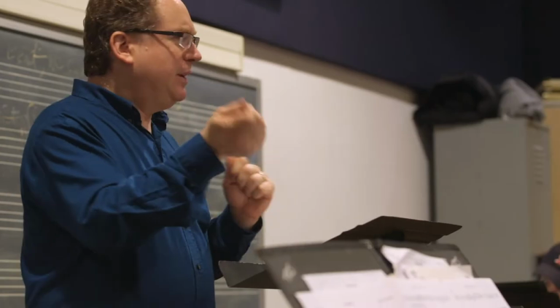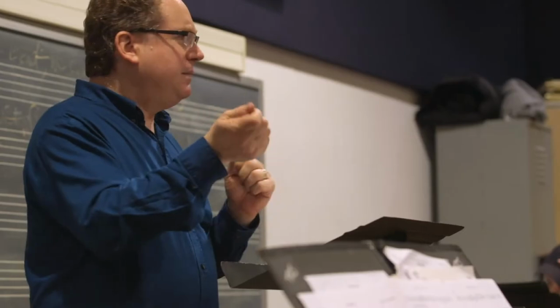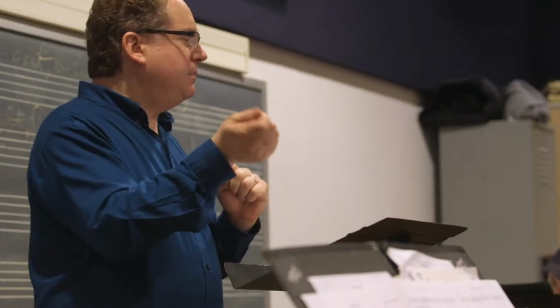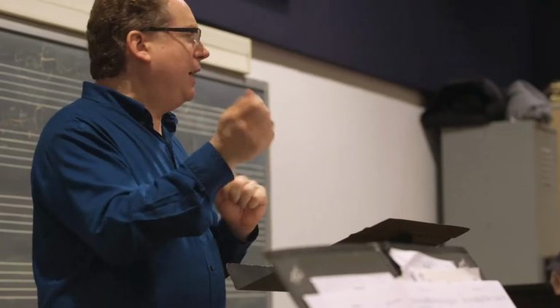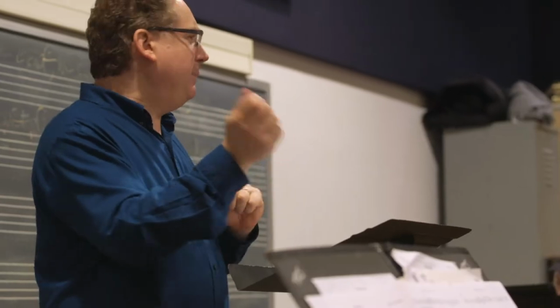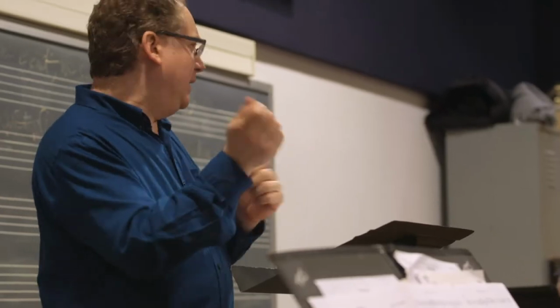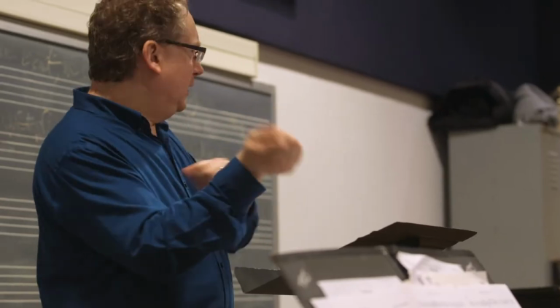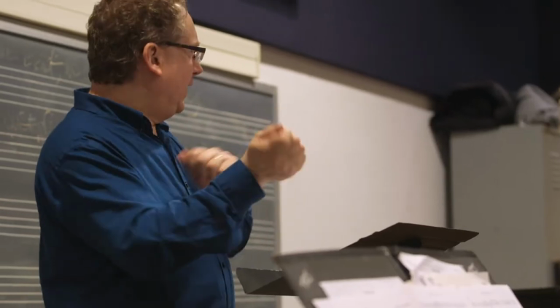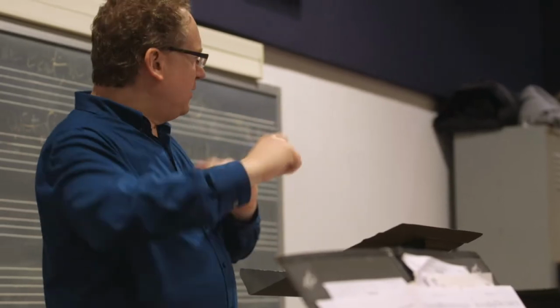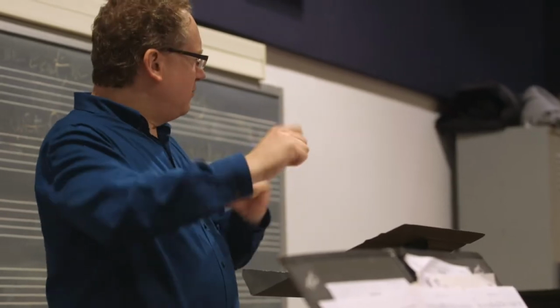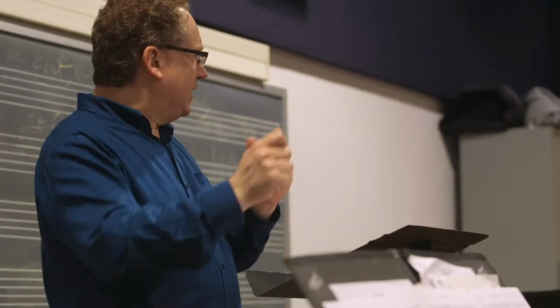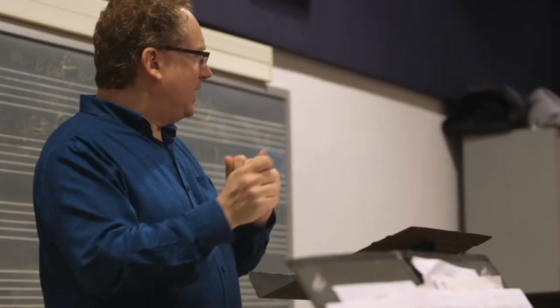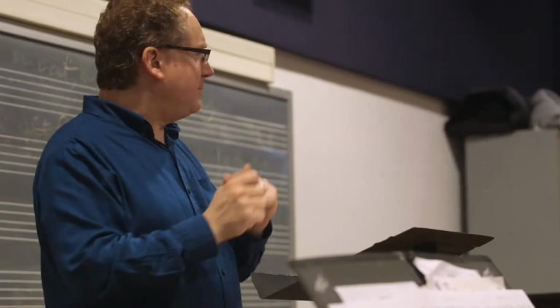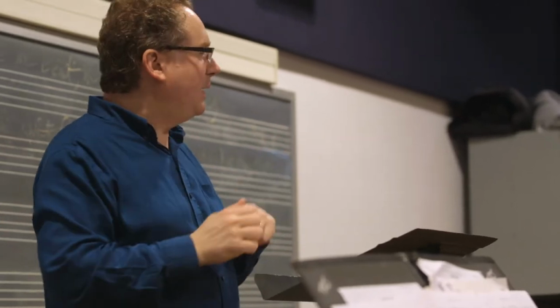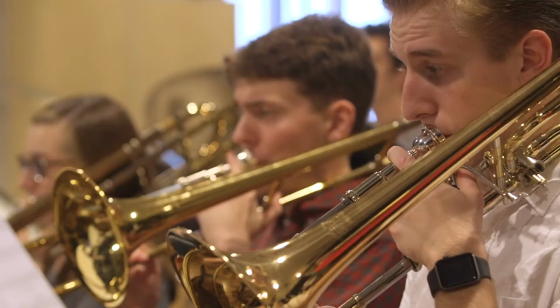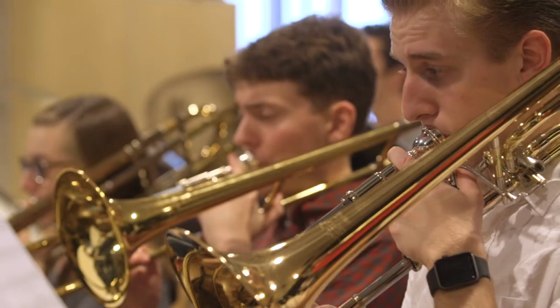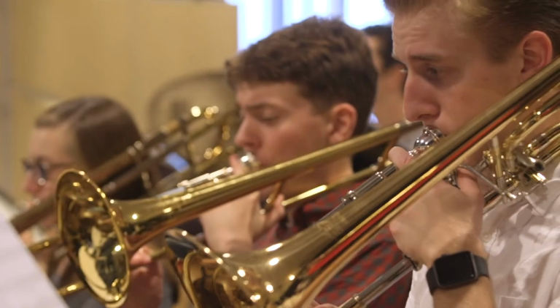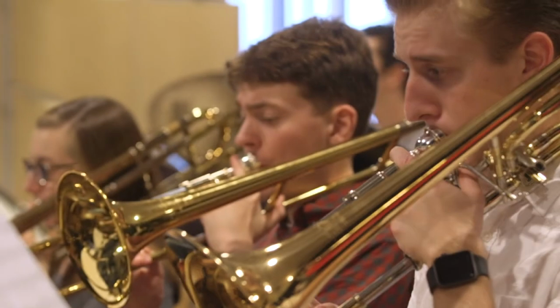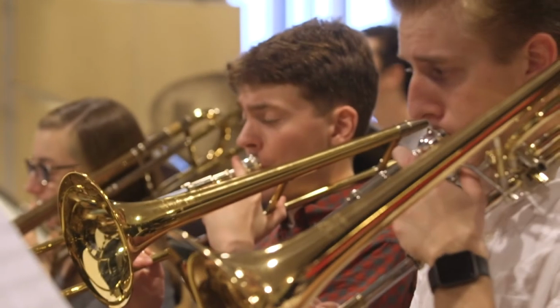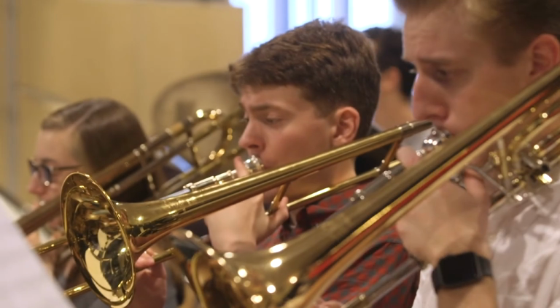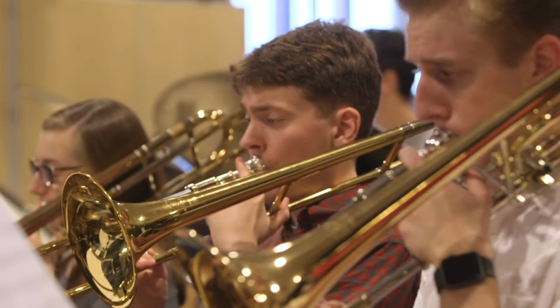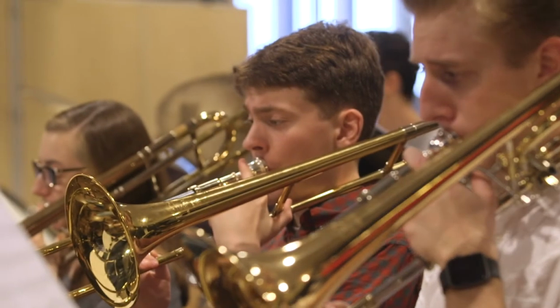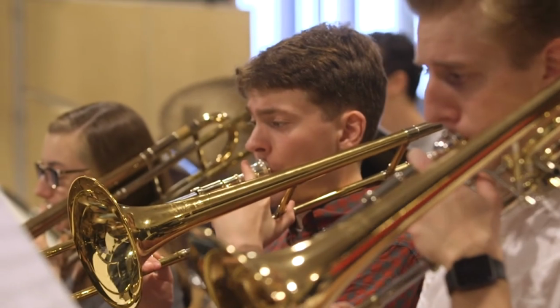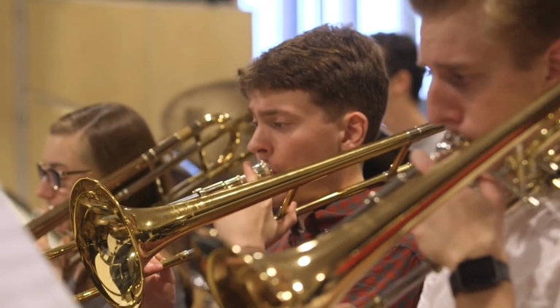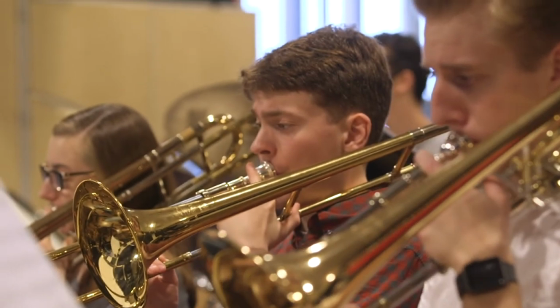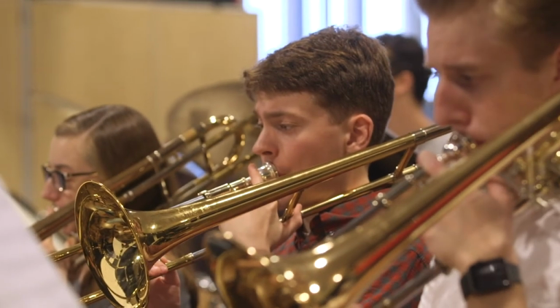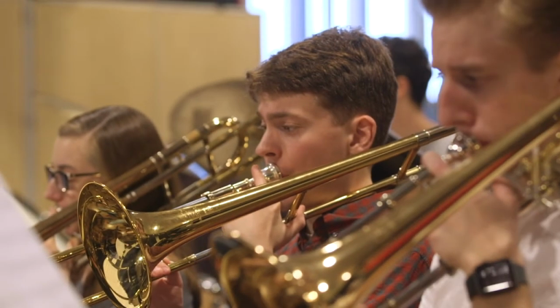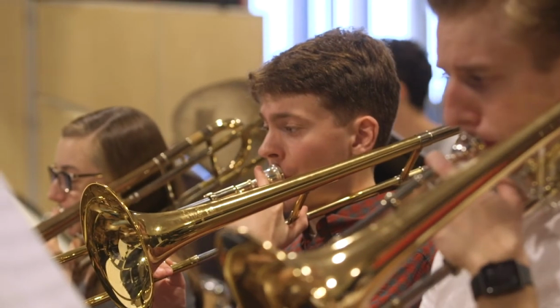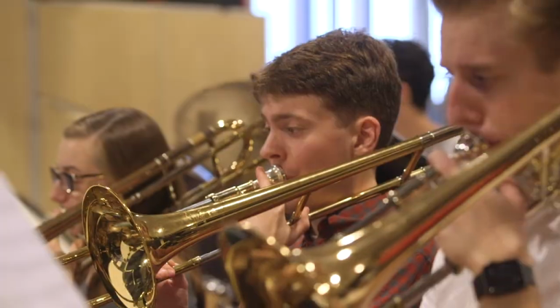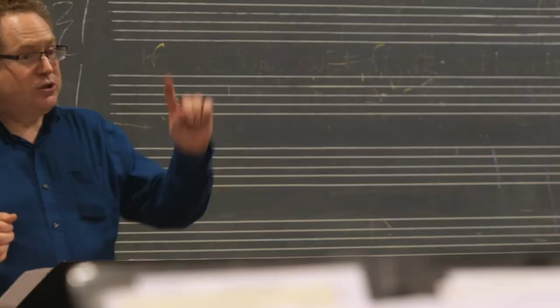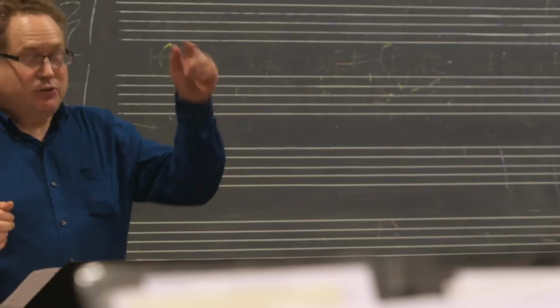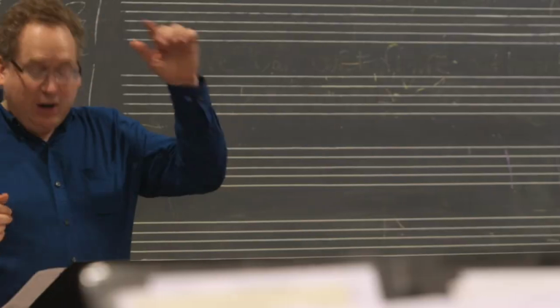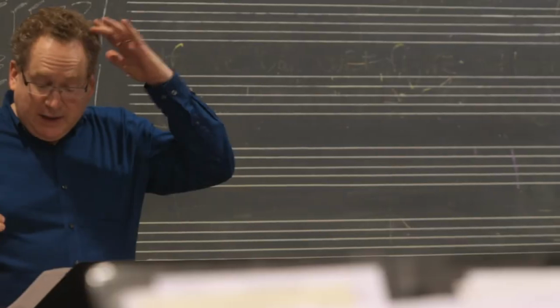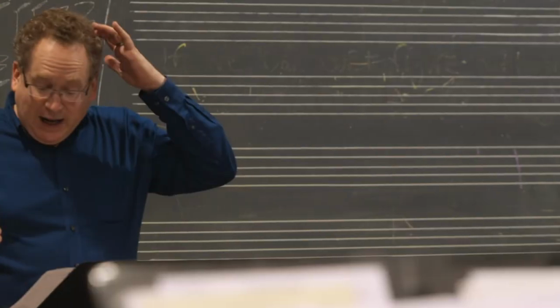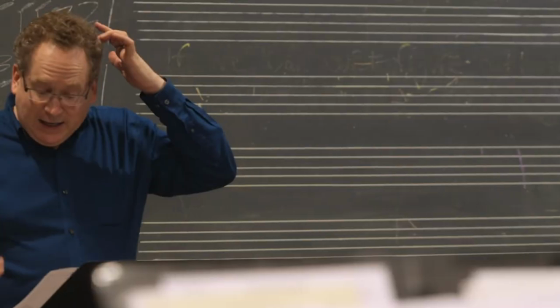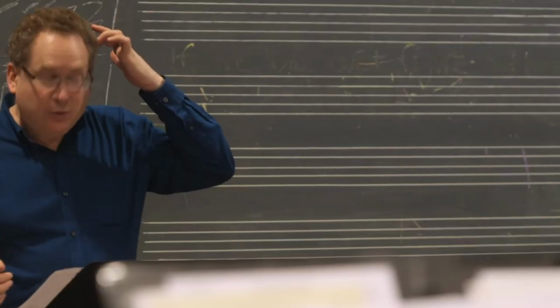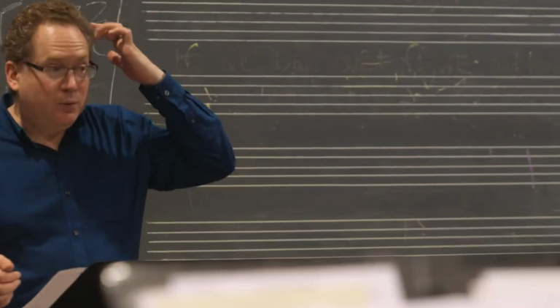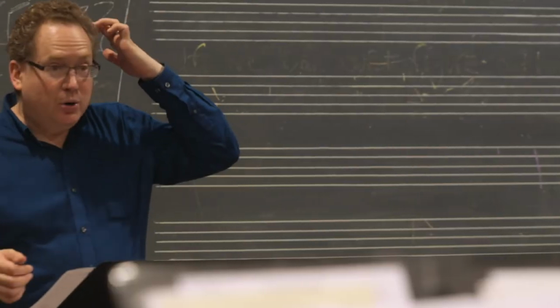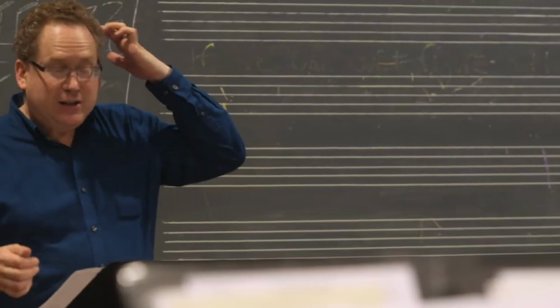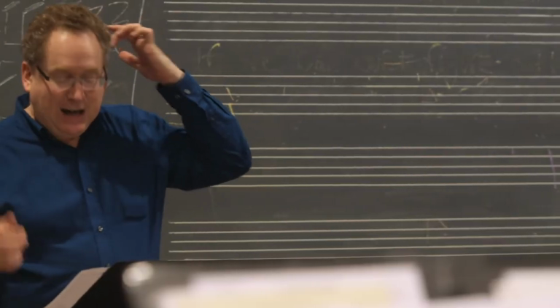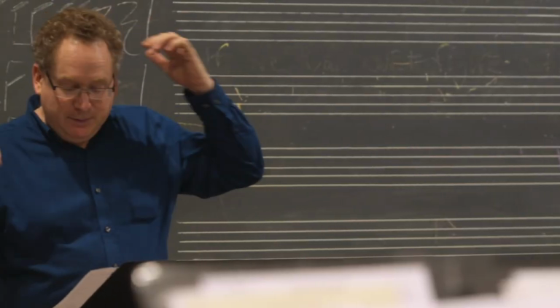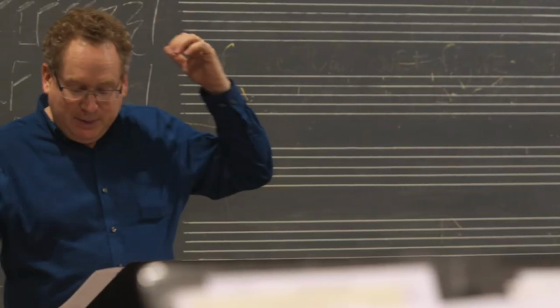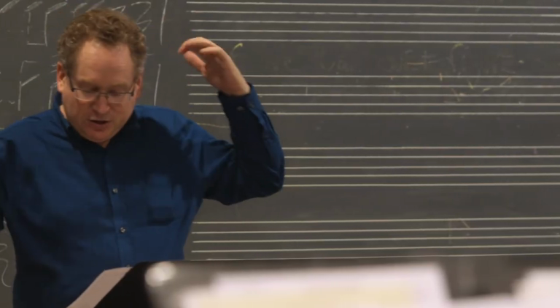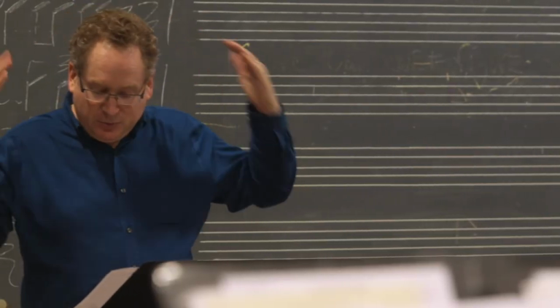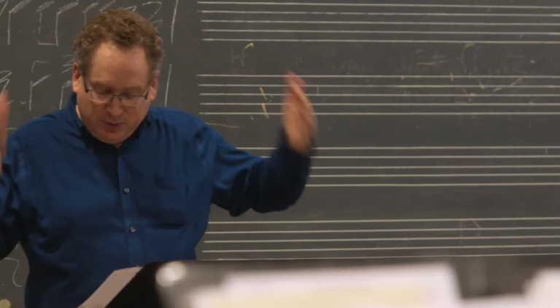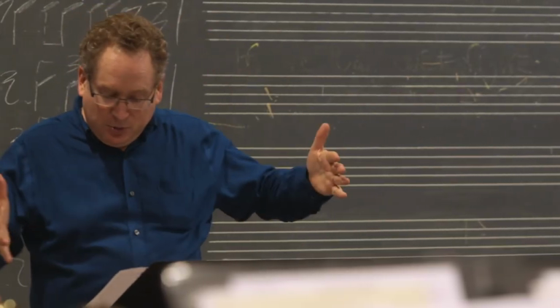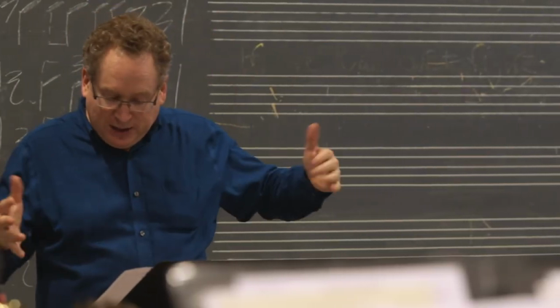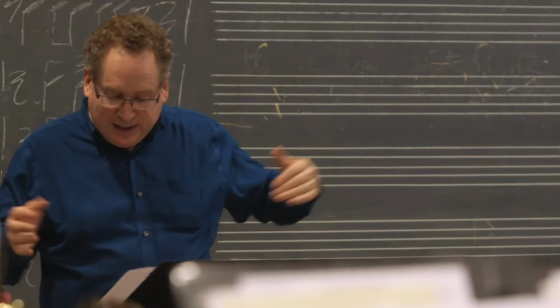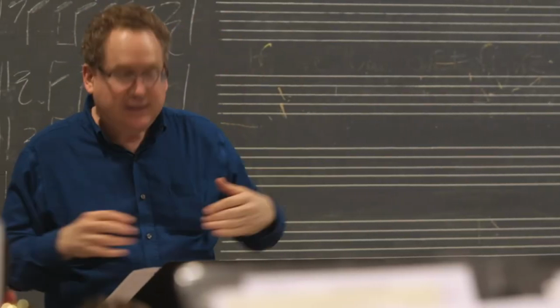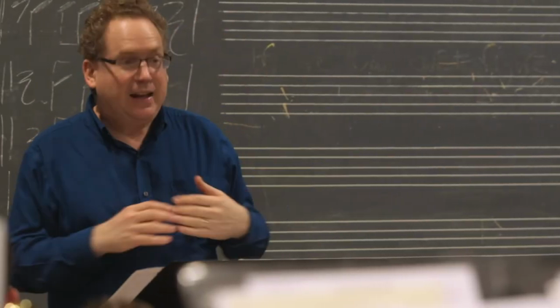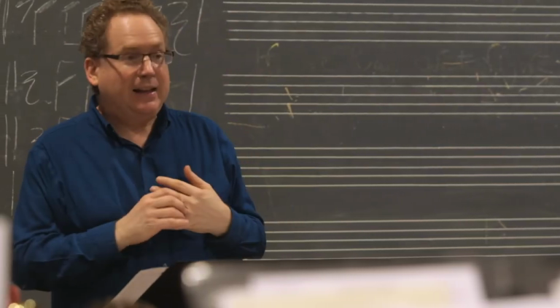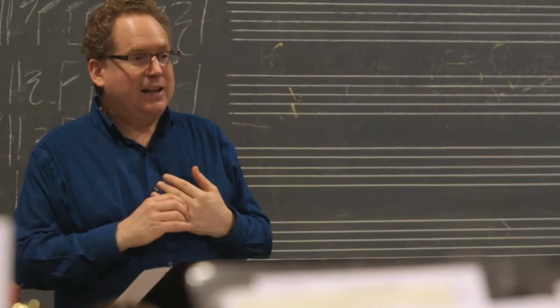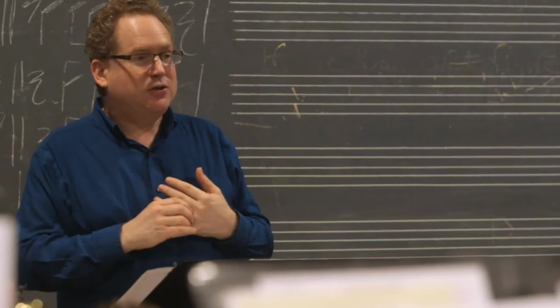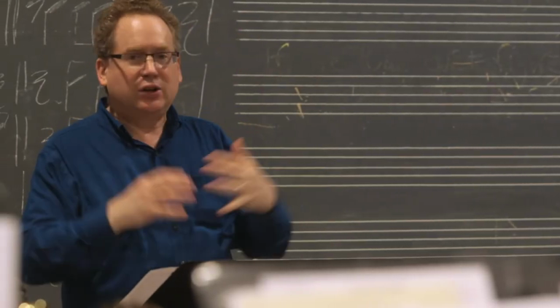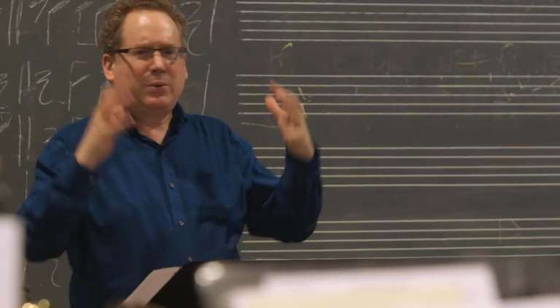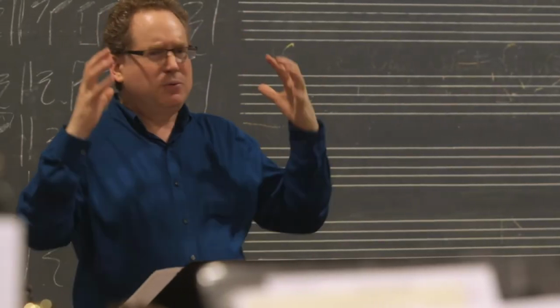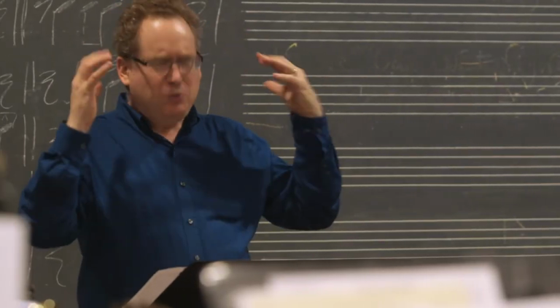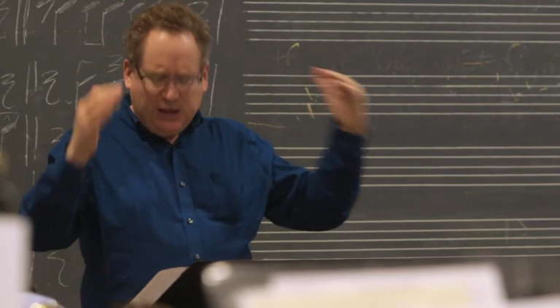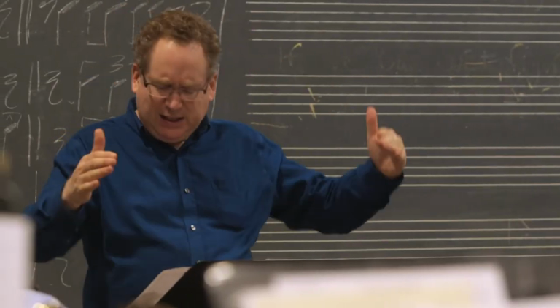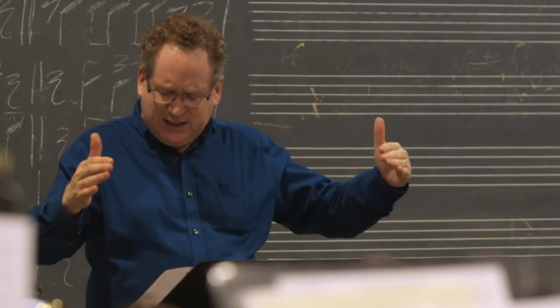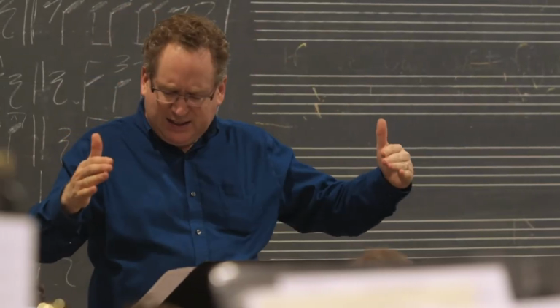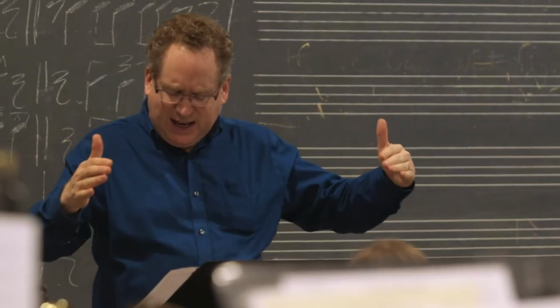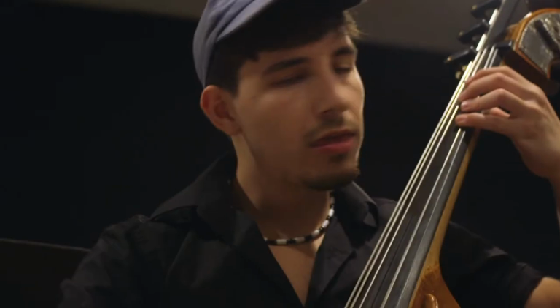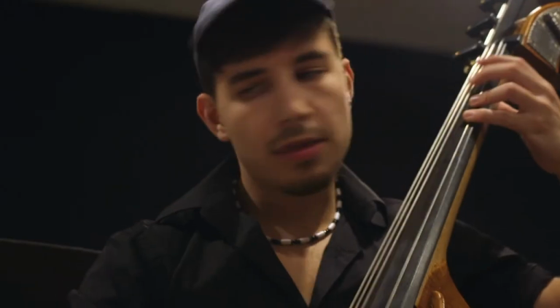Upstairs, Professor Michael Teitelbaum is directing the jazz ensemble during rehearsal. To make sure we really hit that last note — can we really sting it?